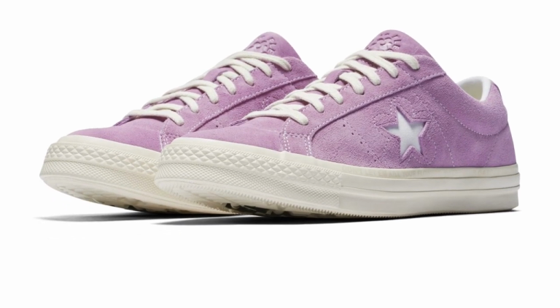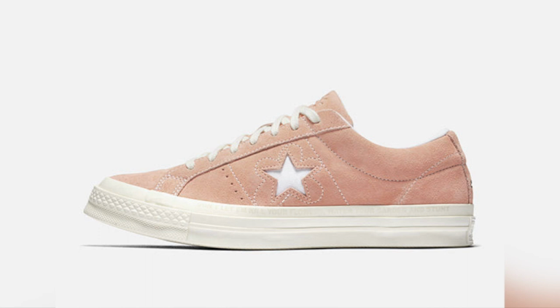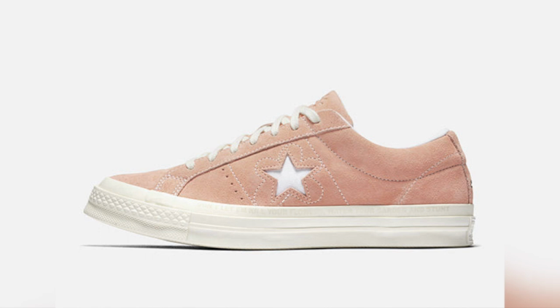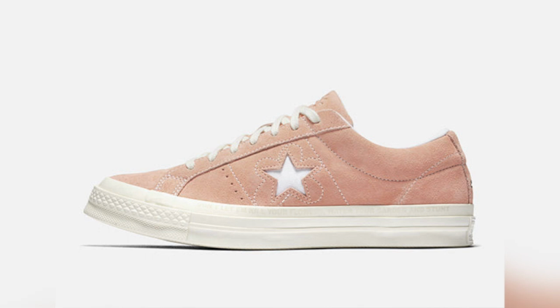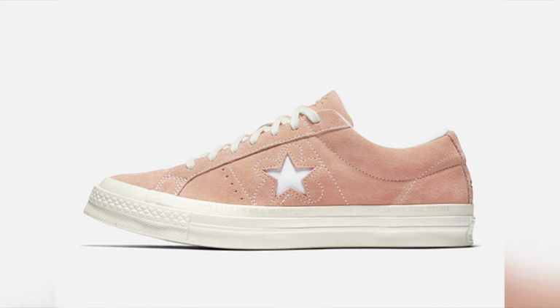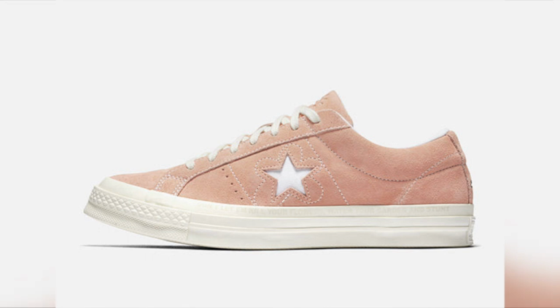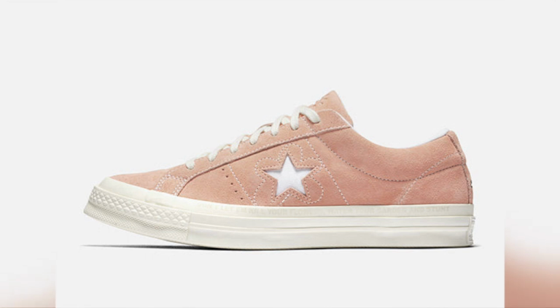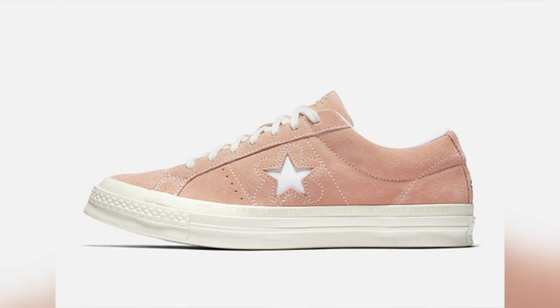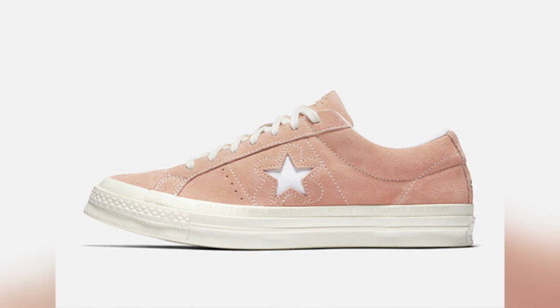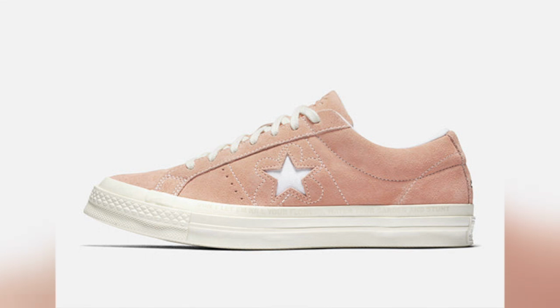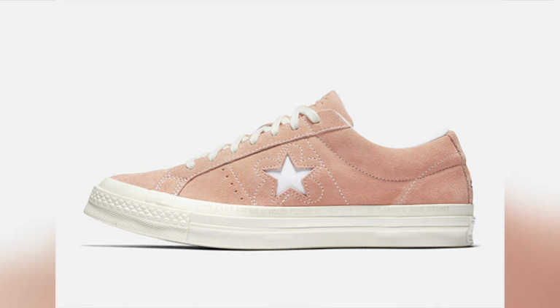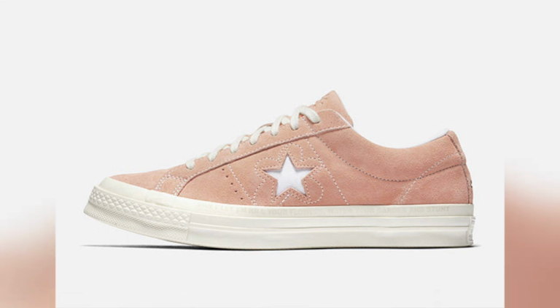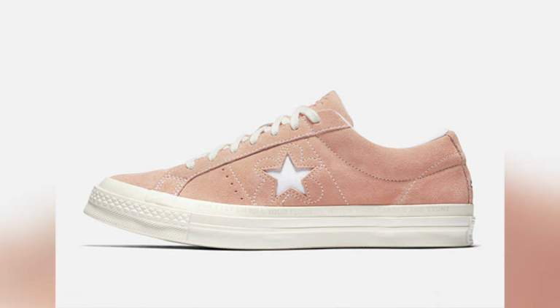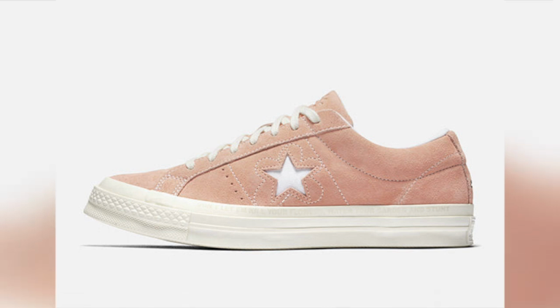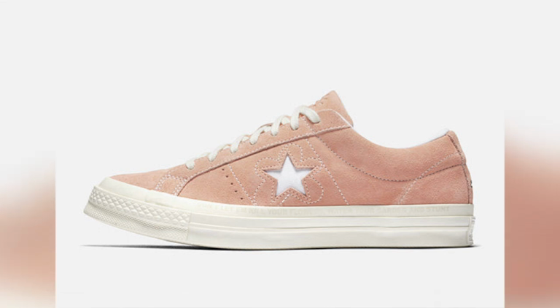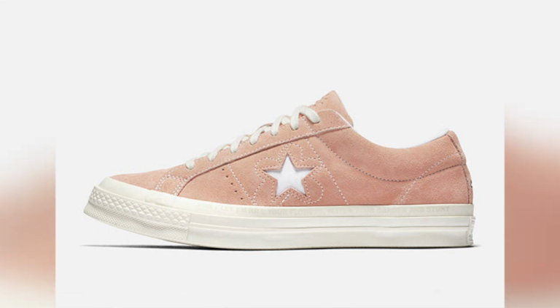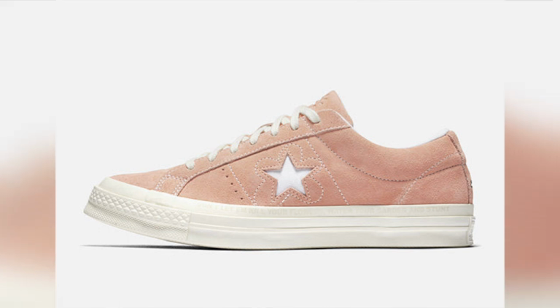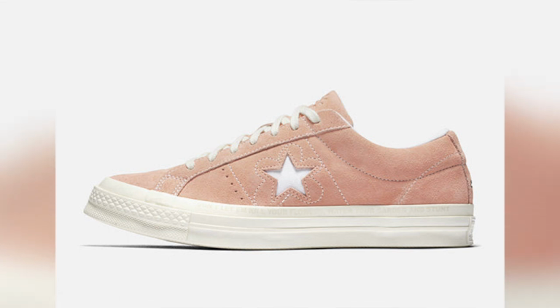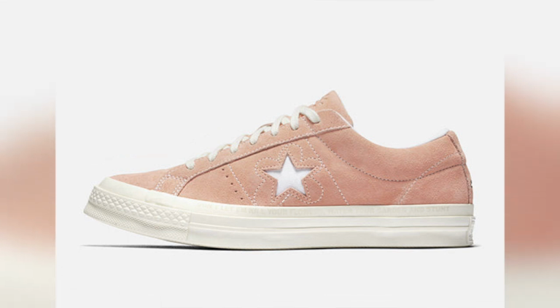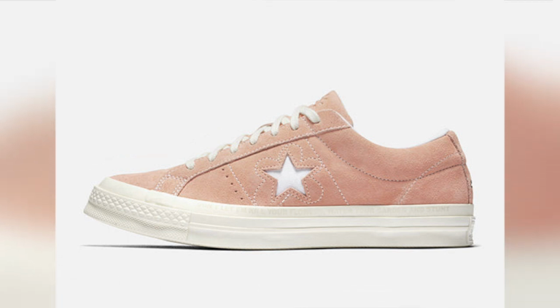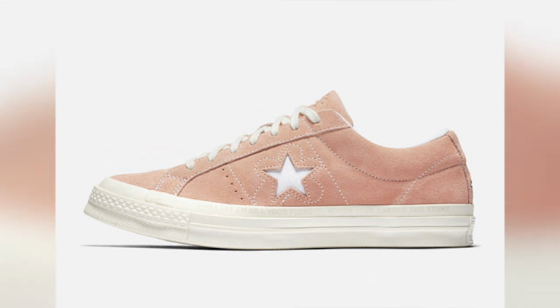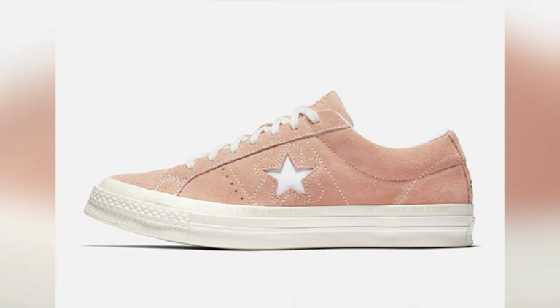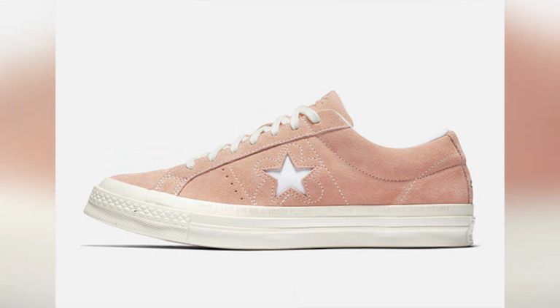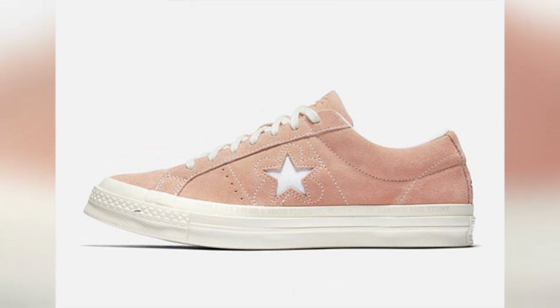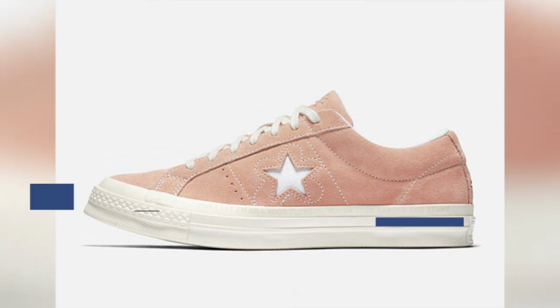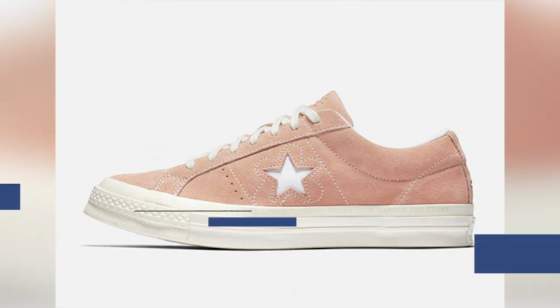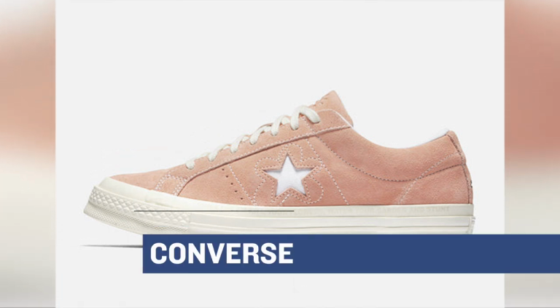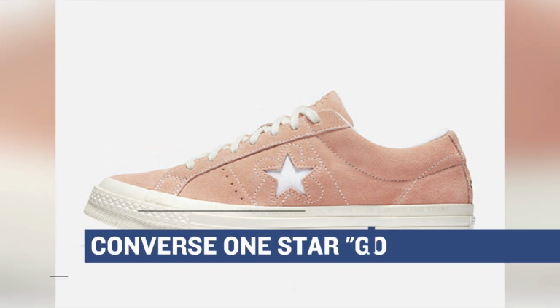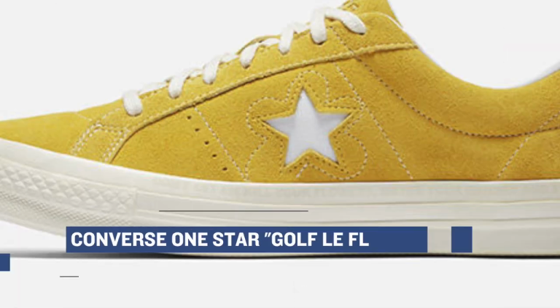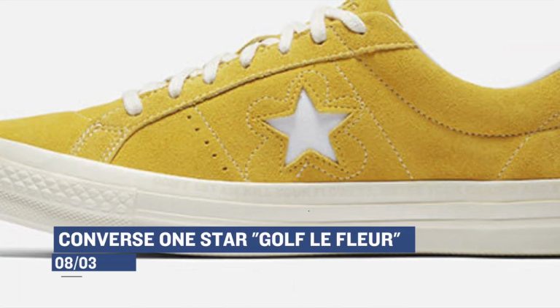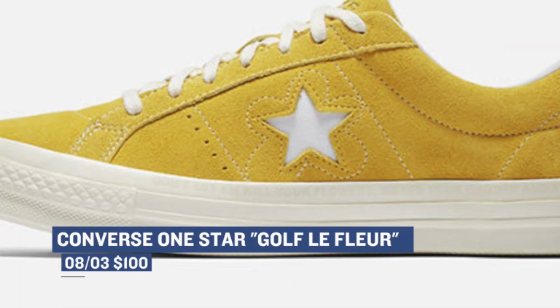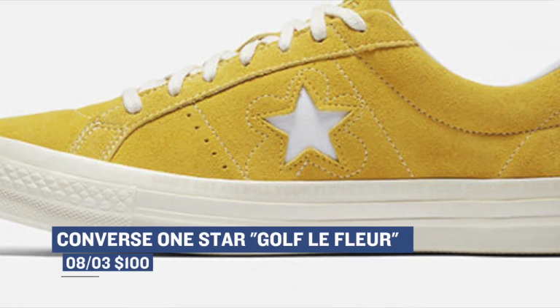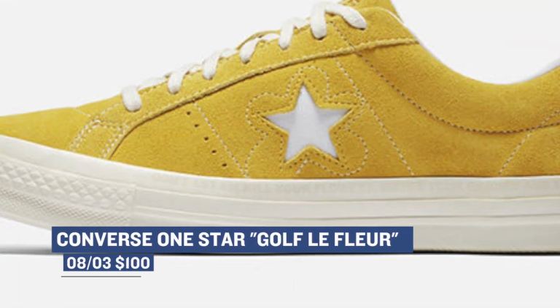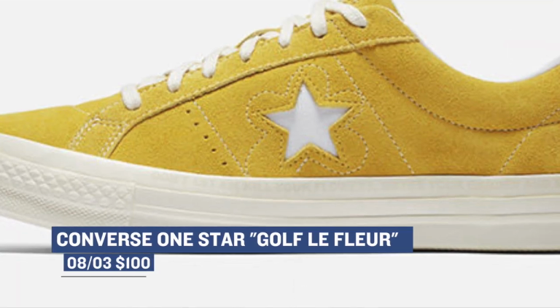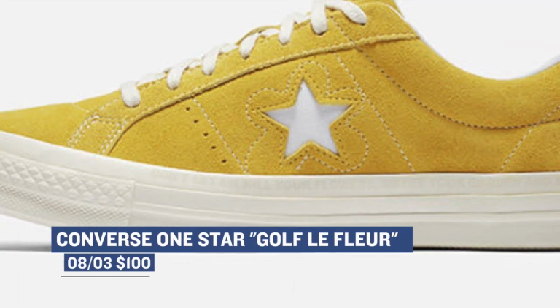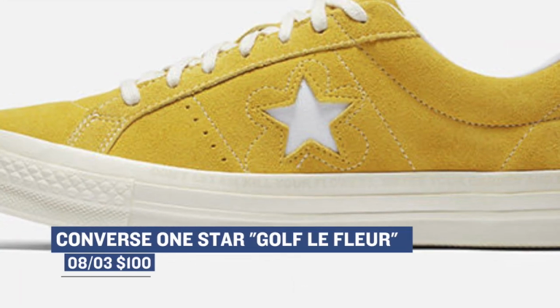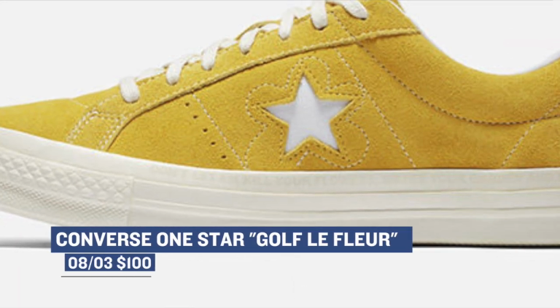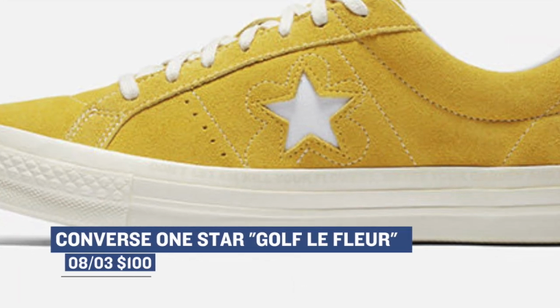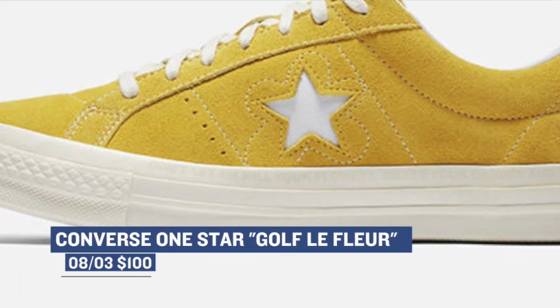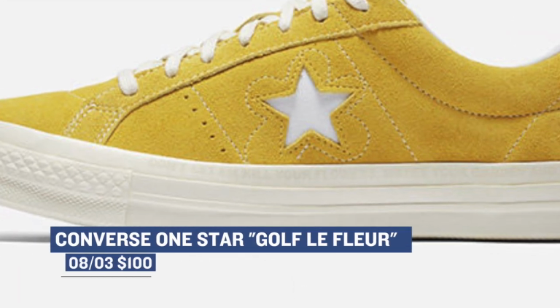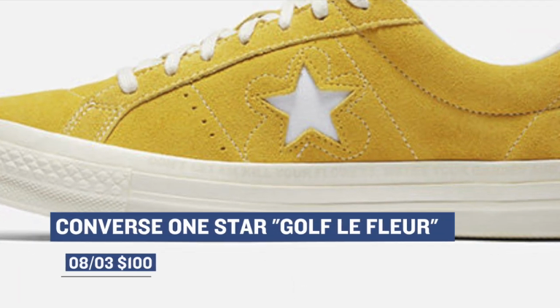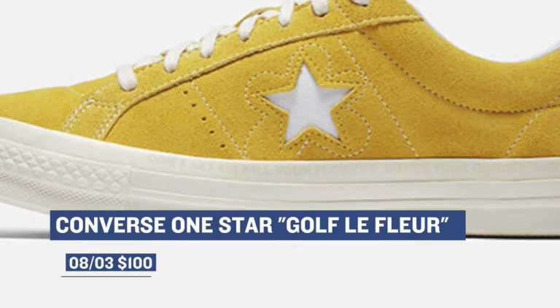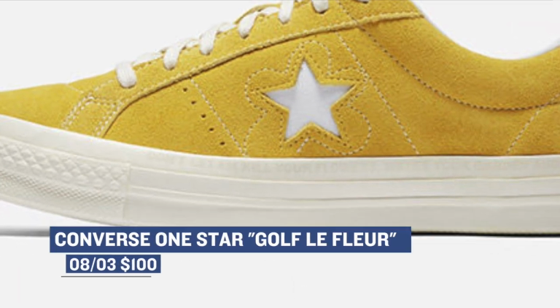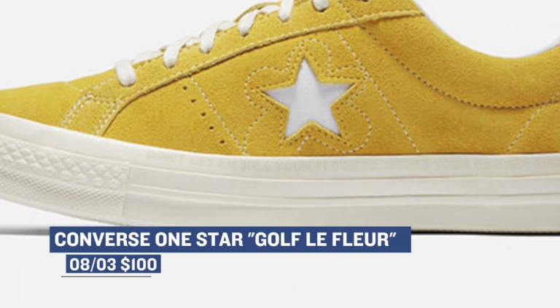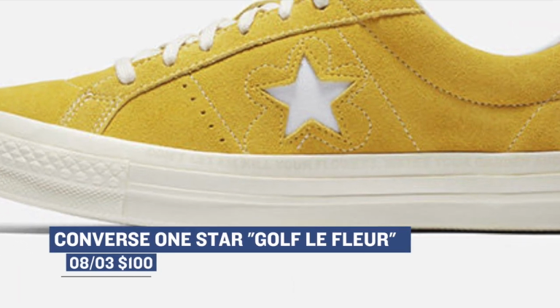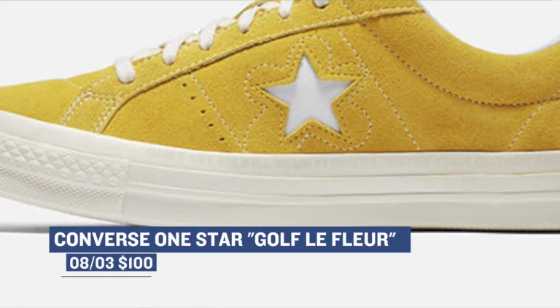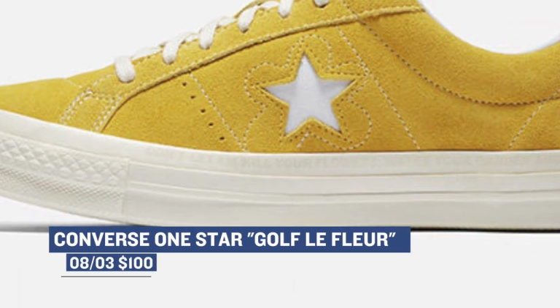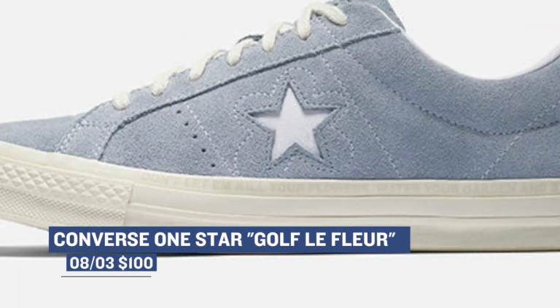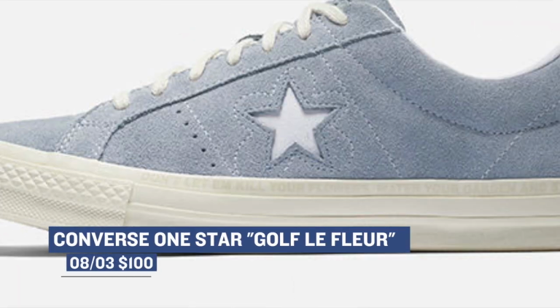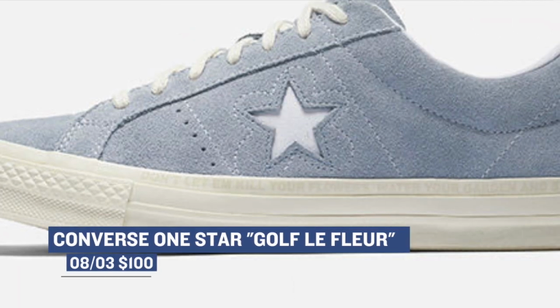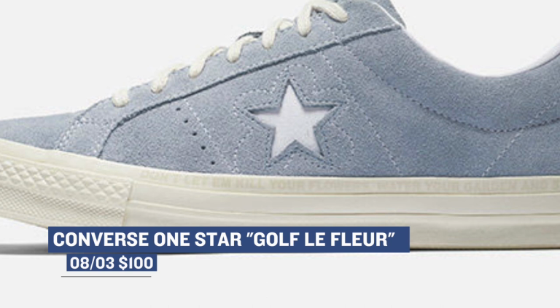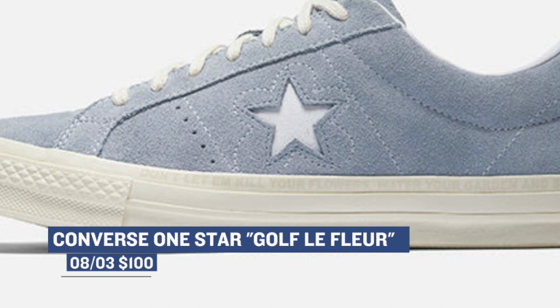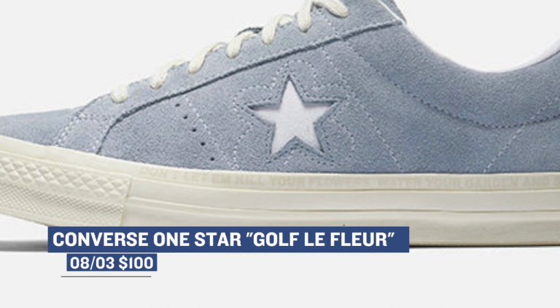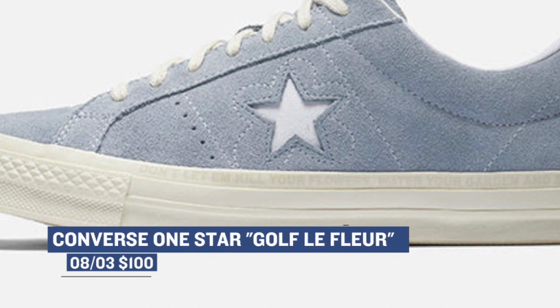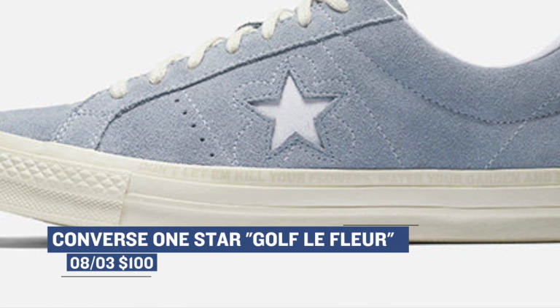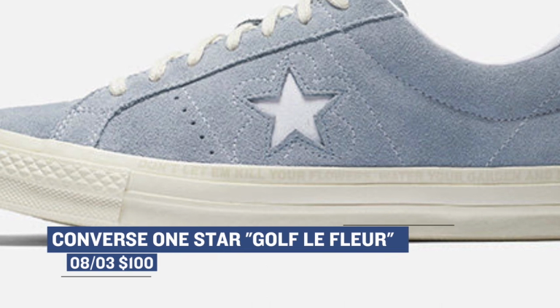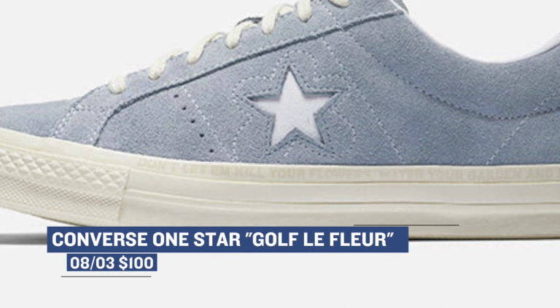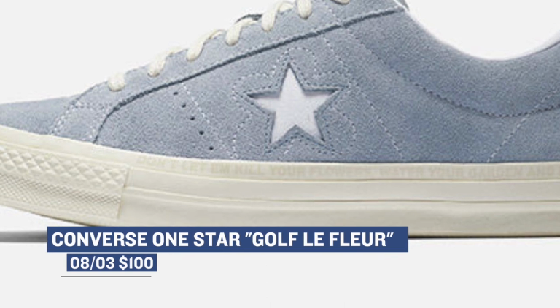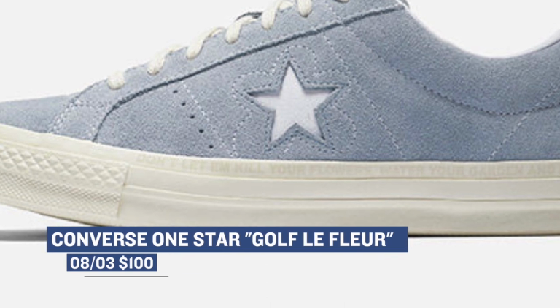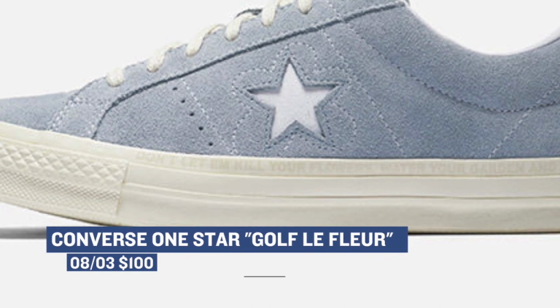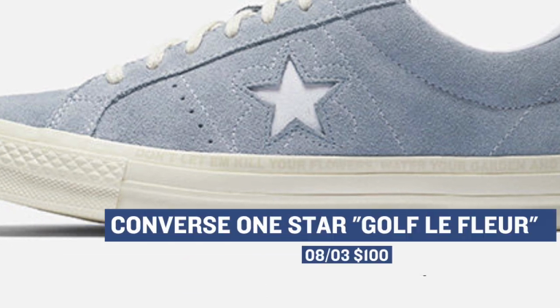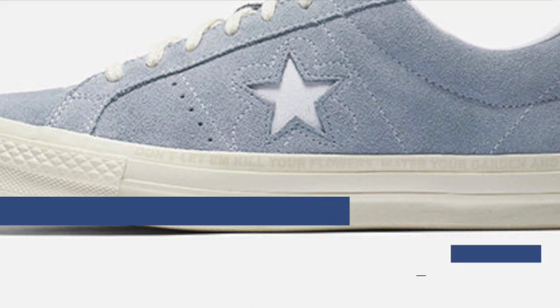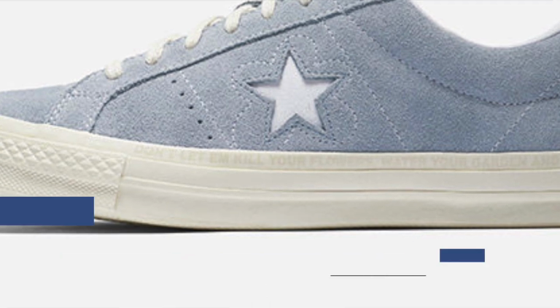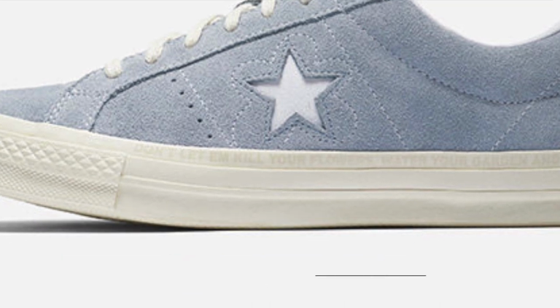Switching over to Converse, their collection with Tyler called Golf le Fleur dropped today as well. Those are only $100 and it looks like there are four or five different colorways of that suede upper — they look really solid. You can grab those as of right now.